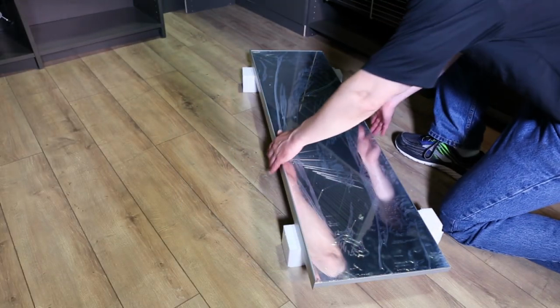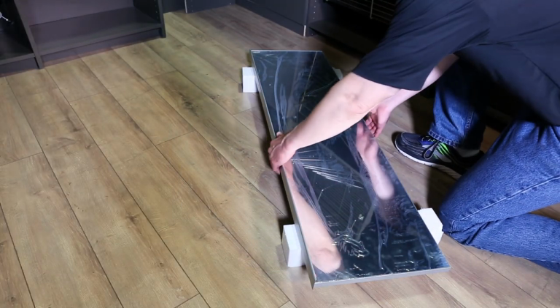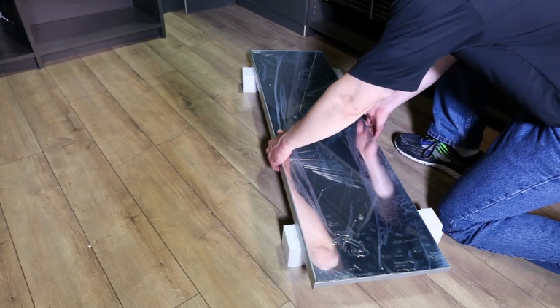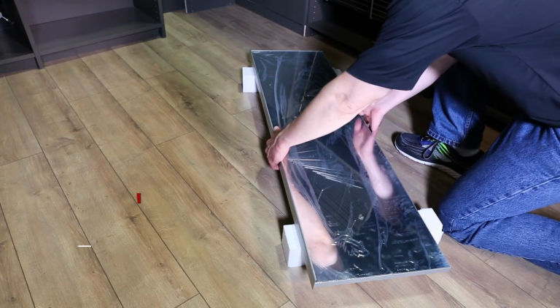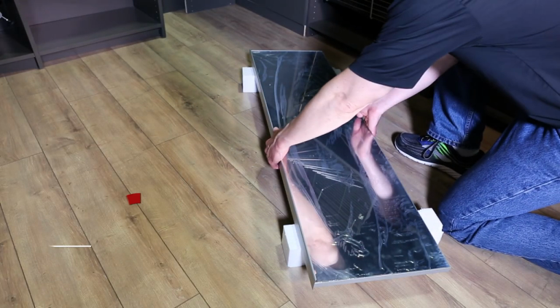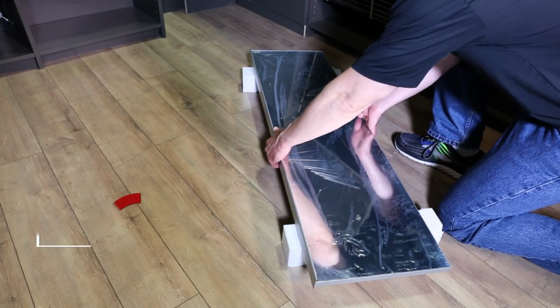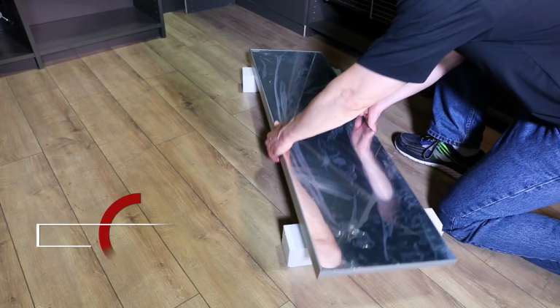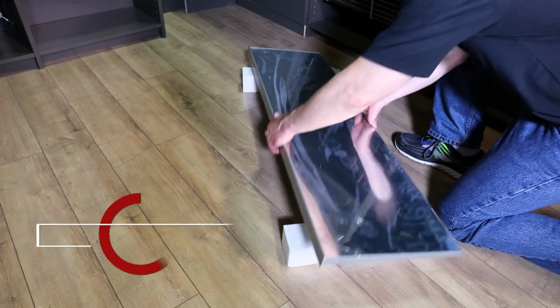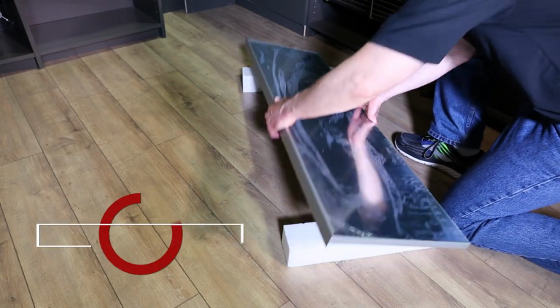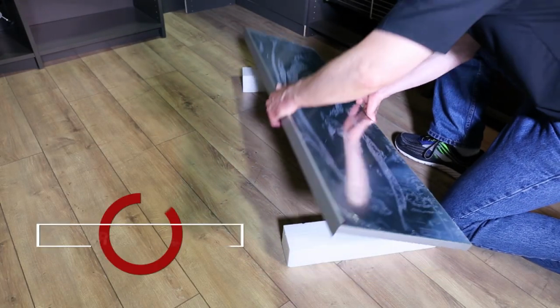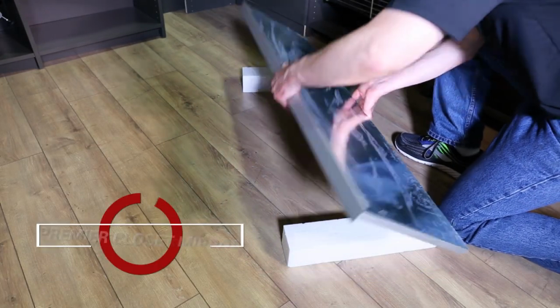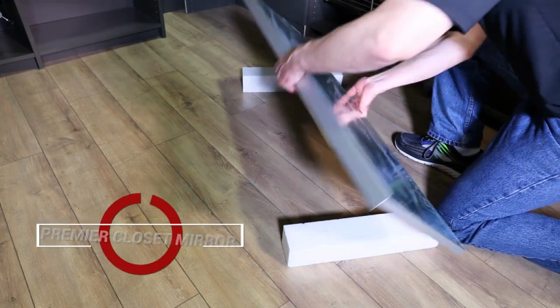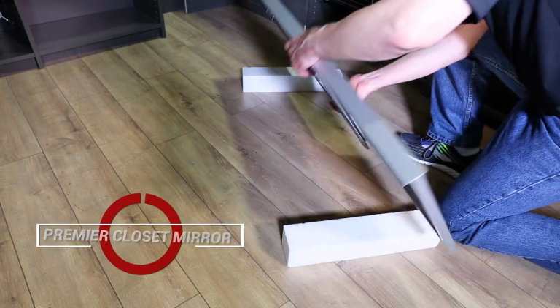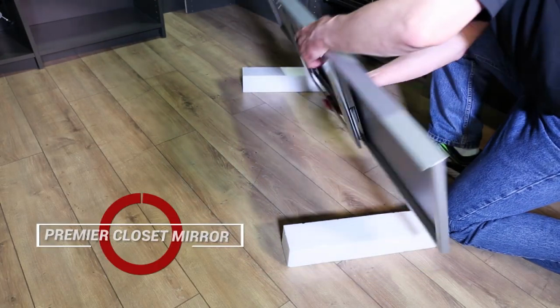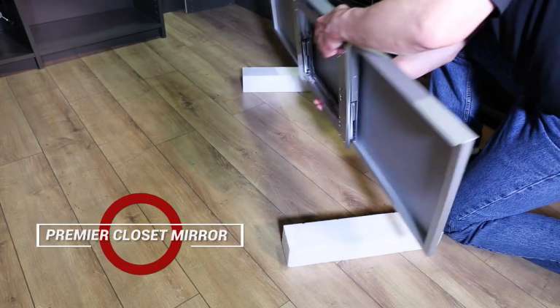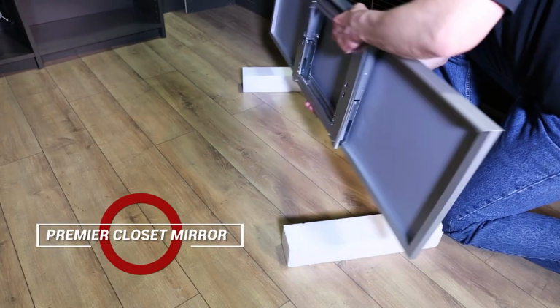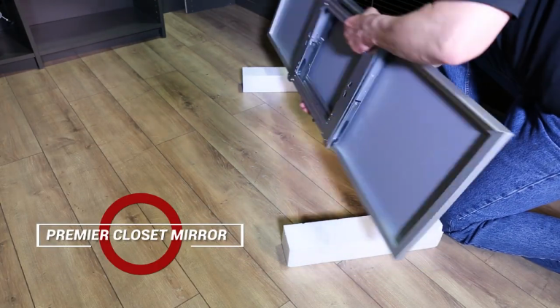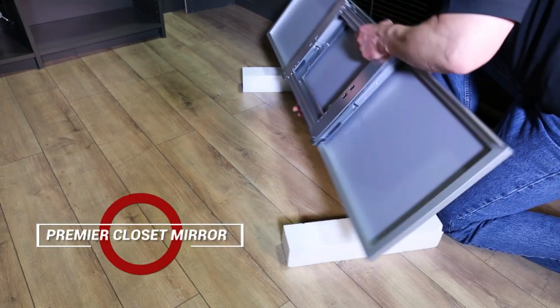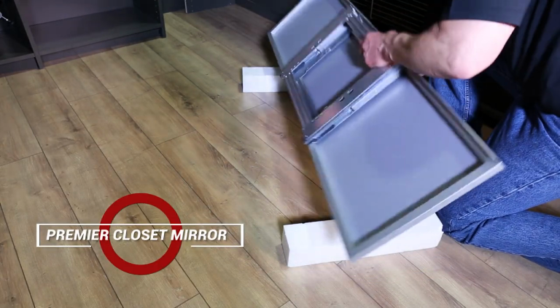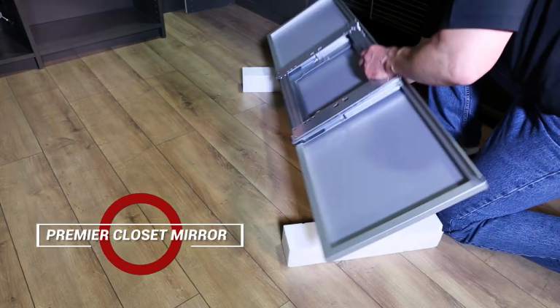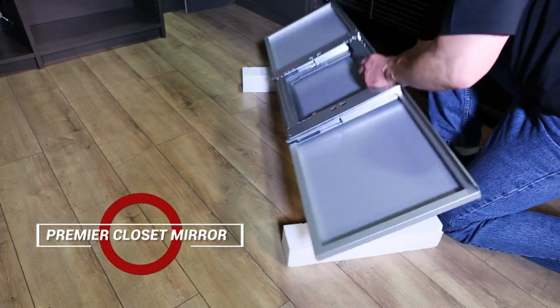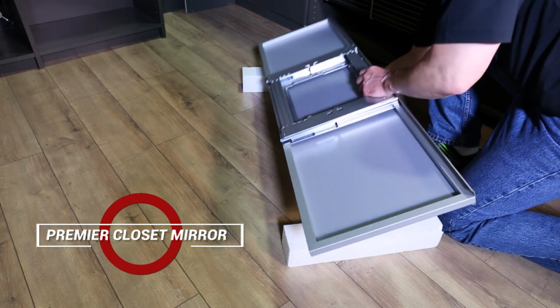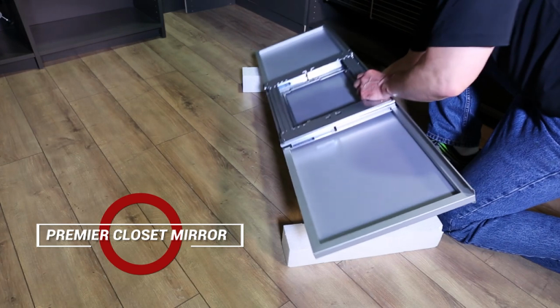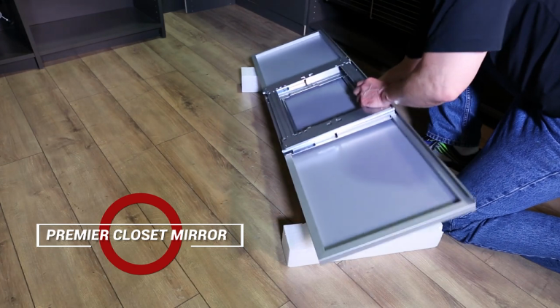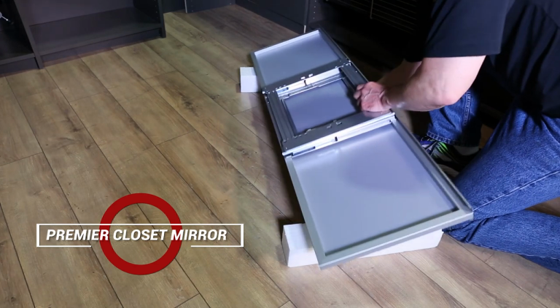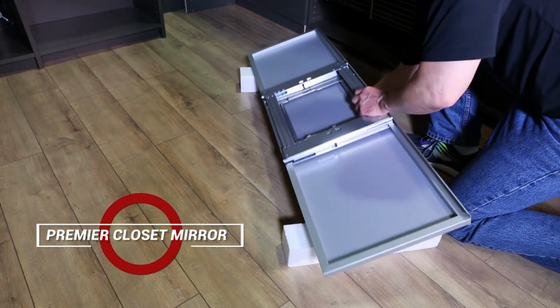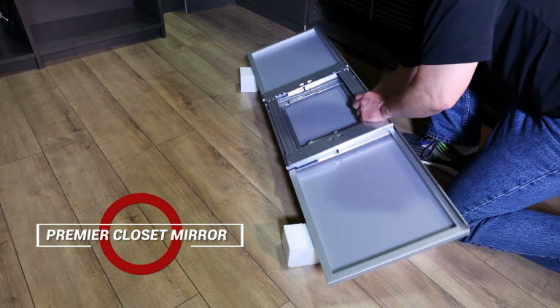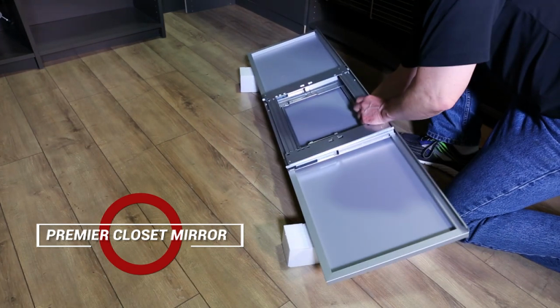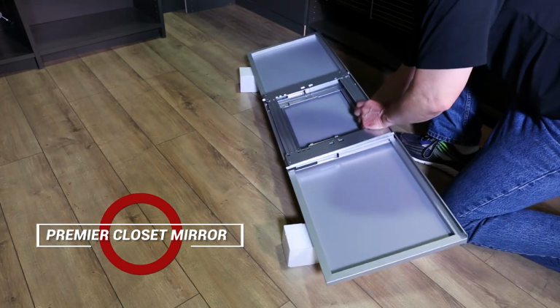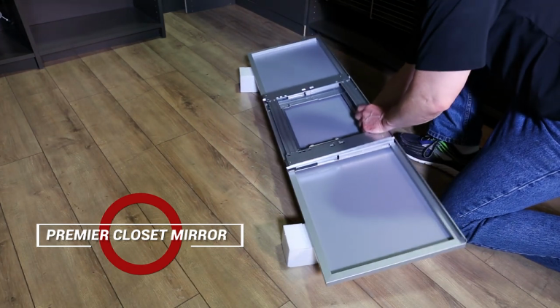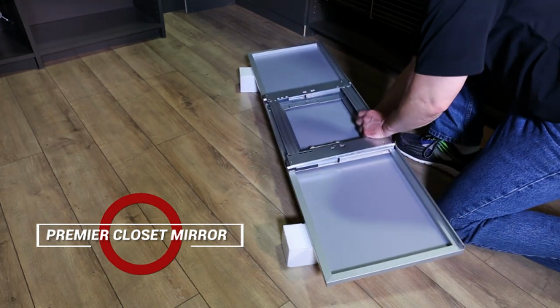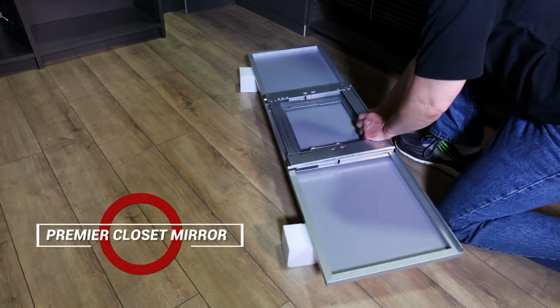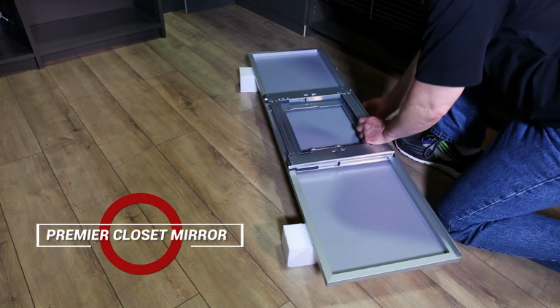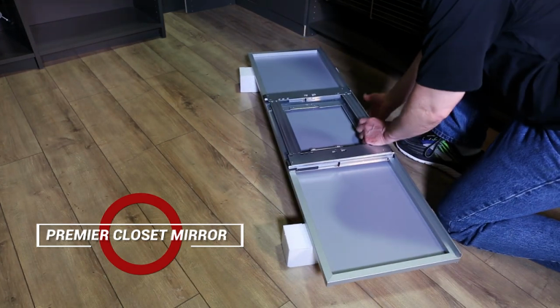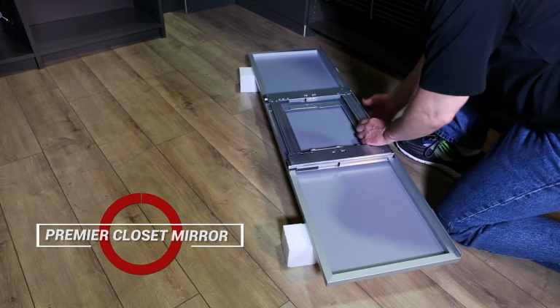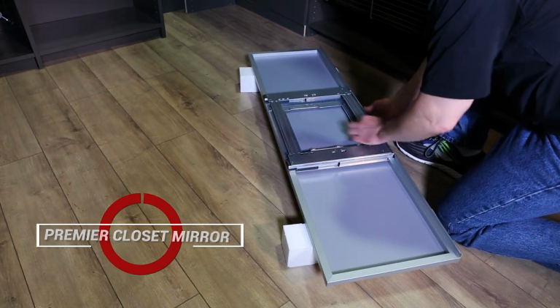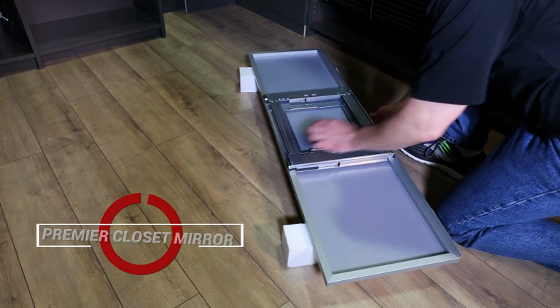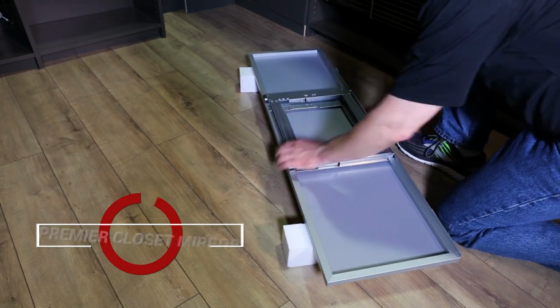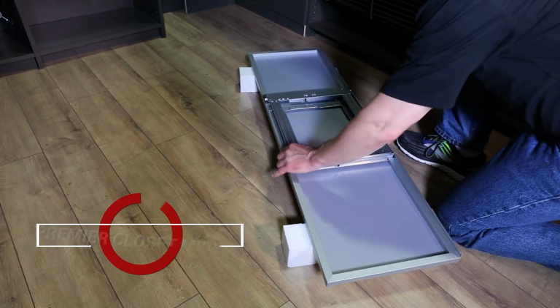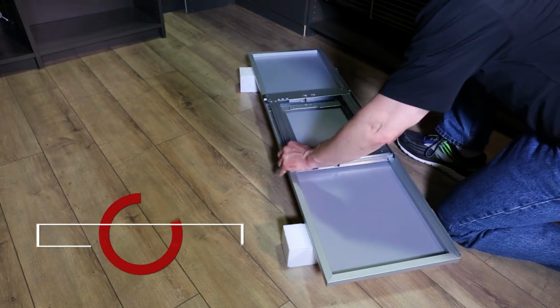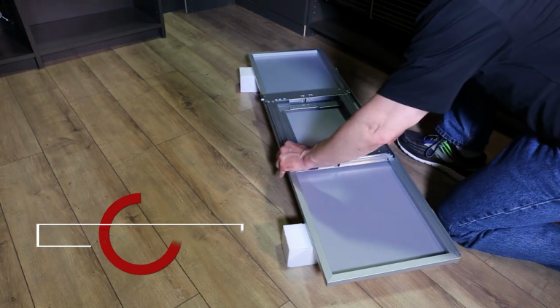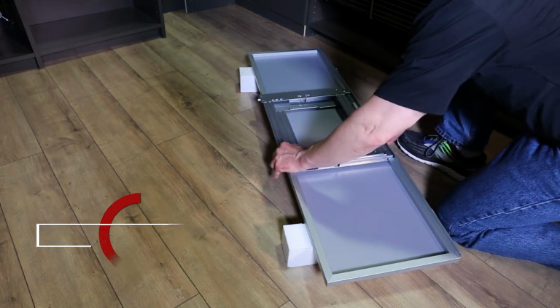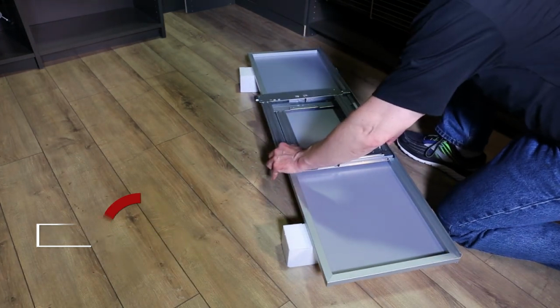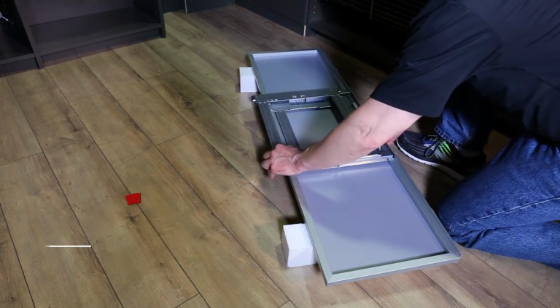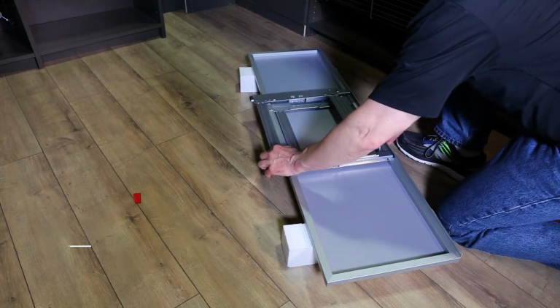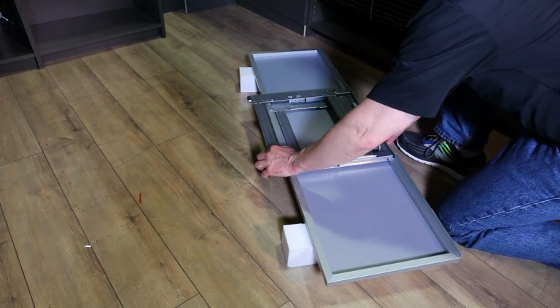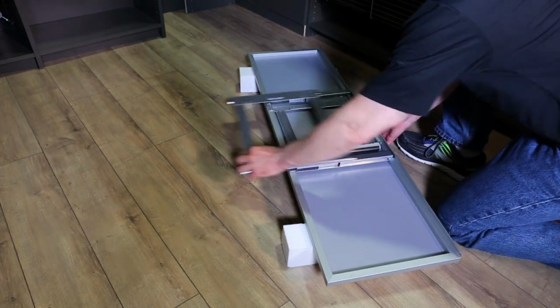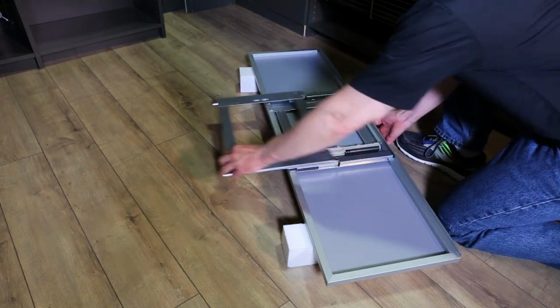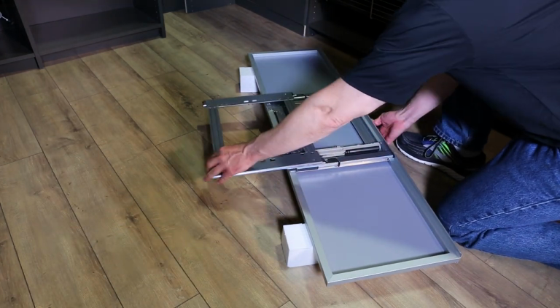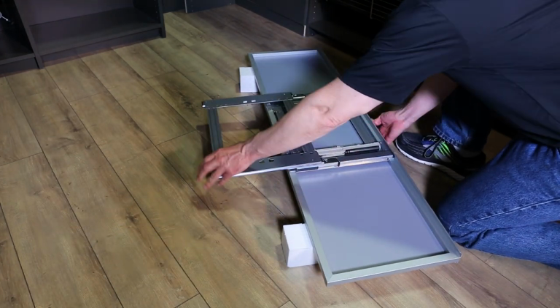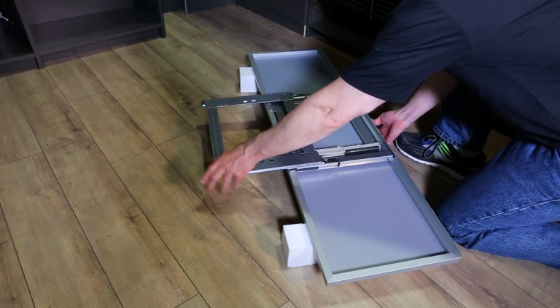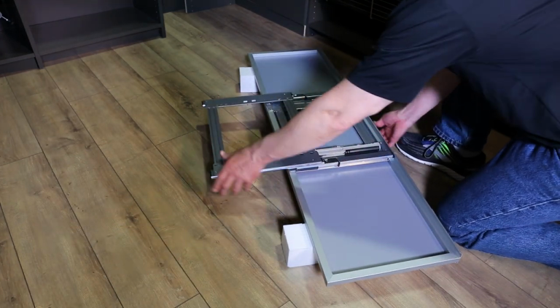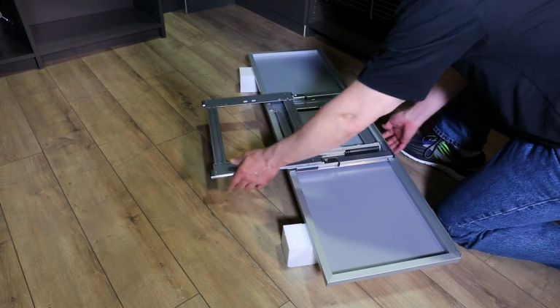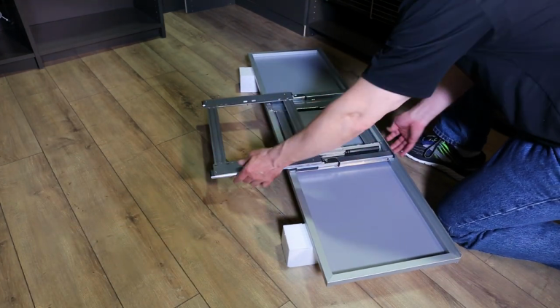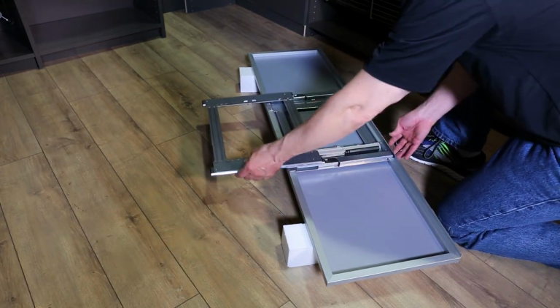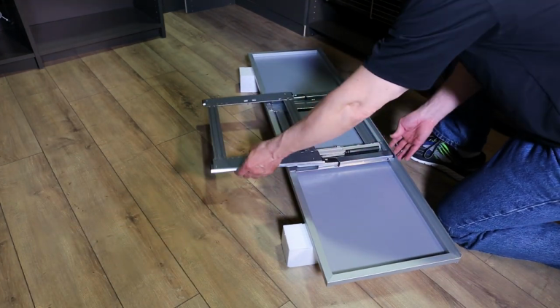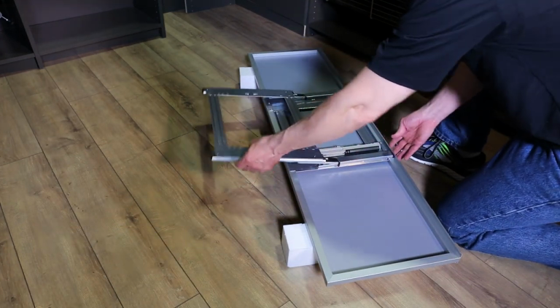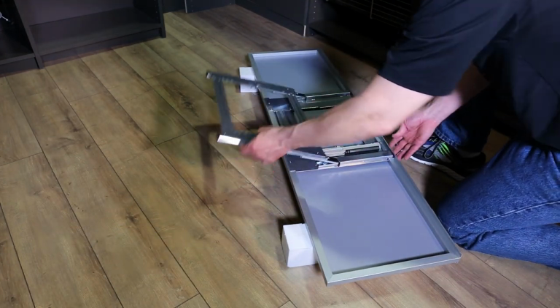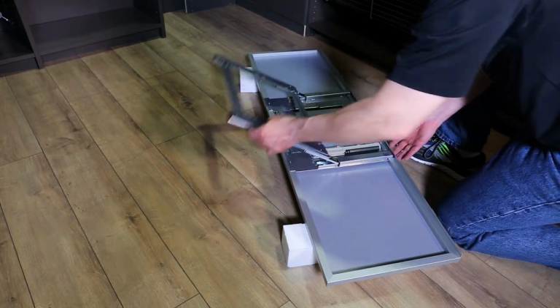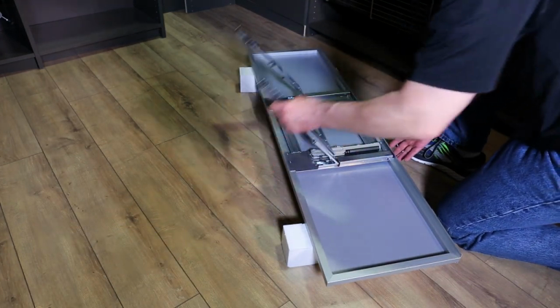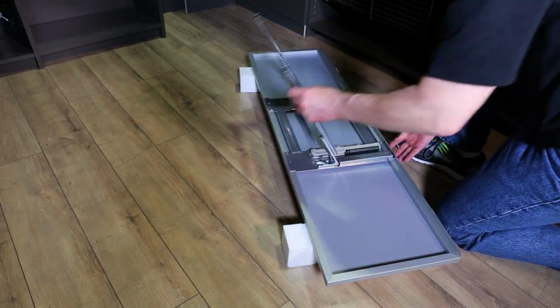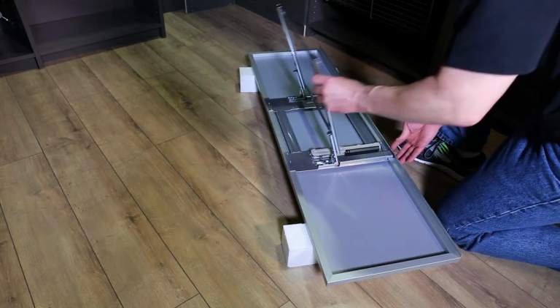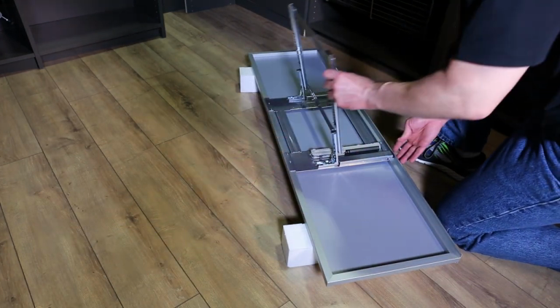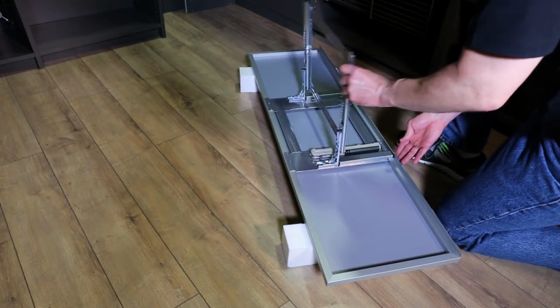Turn the mirror over, pull the frame mechanism out, and swivel until it is perpendicular.